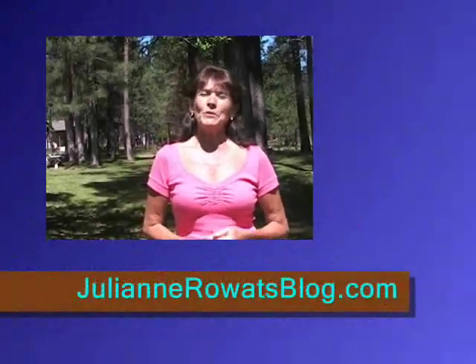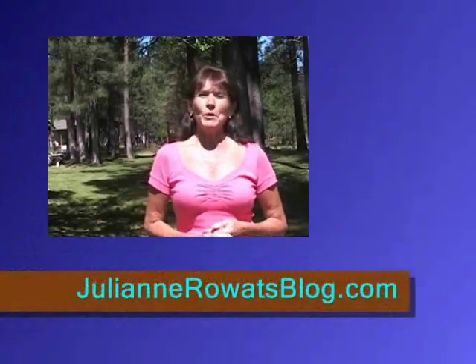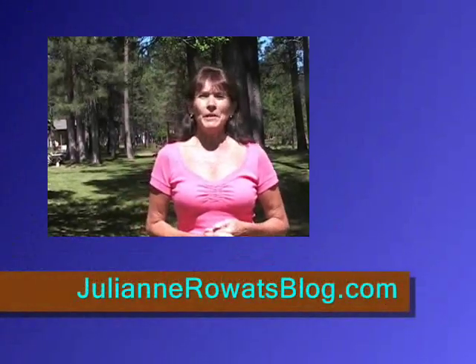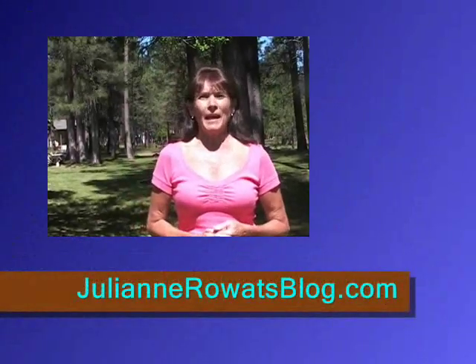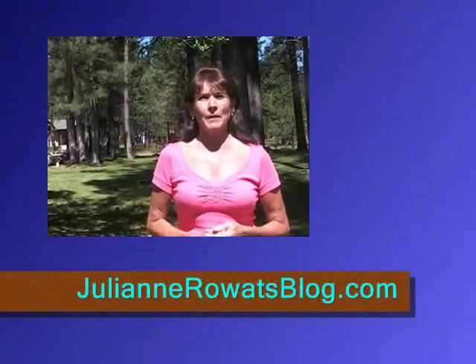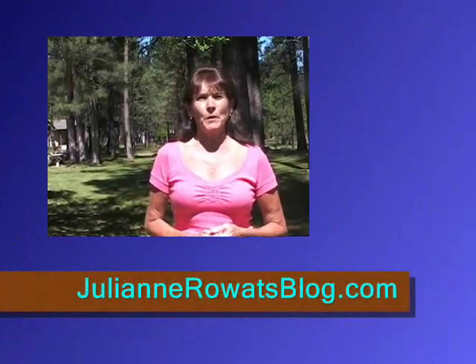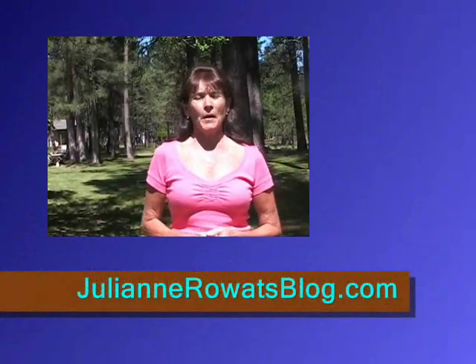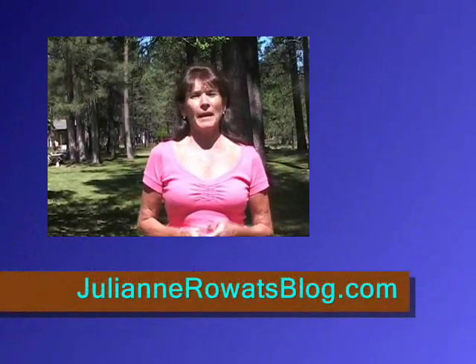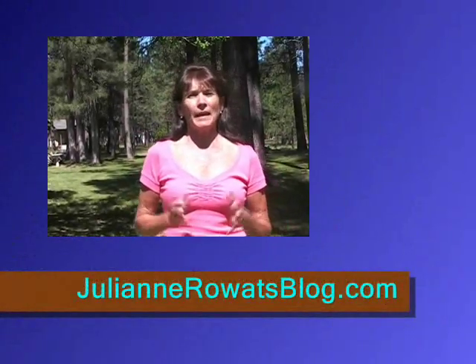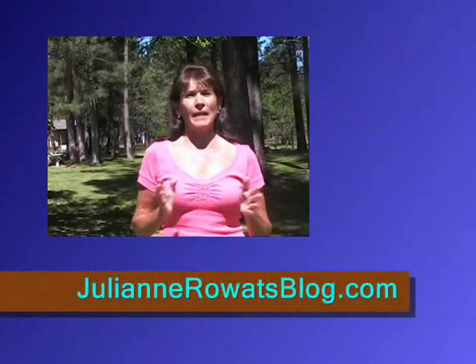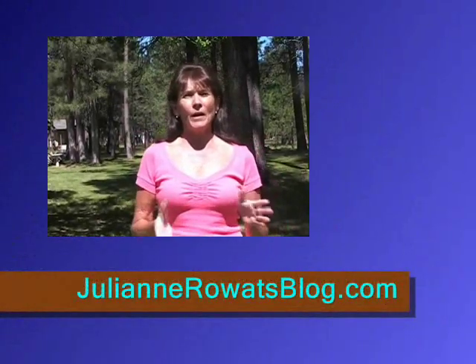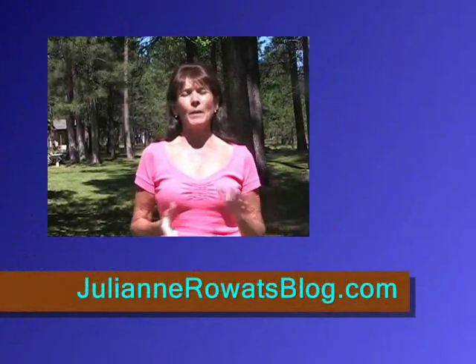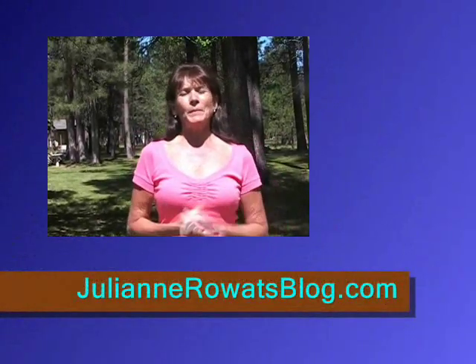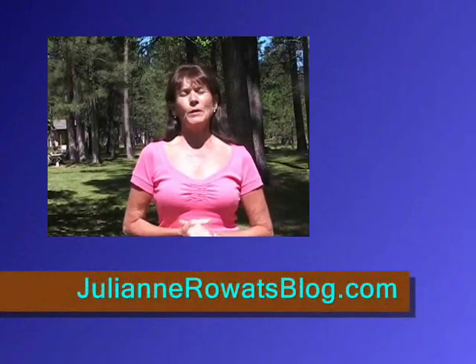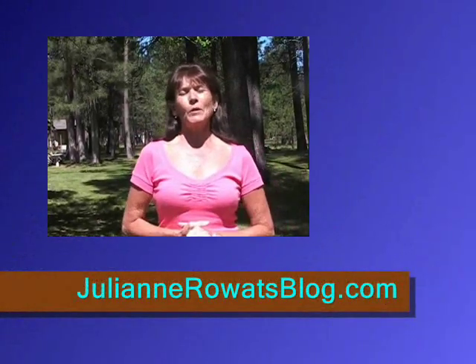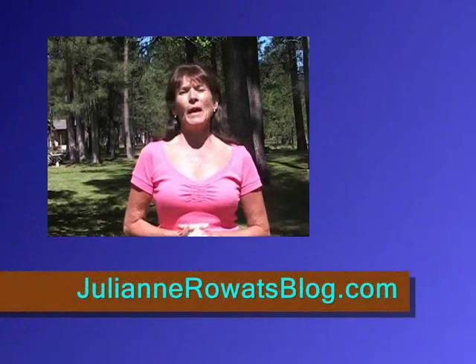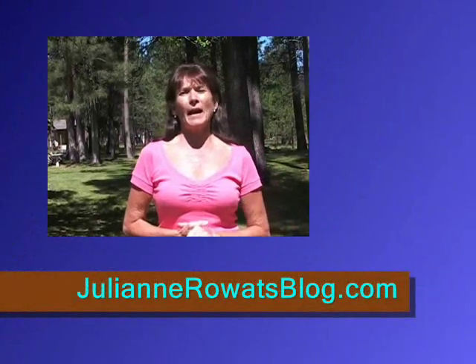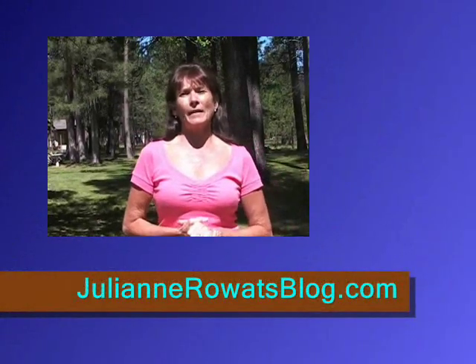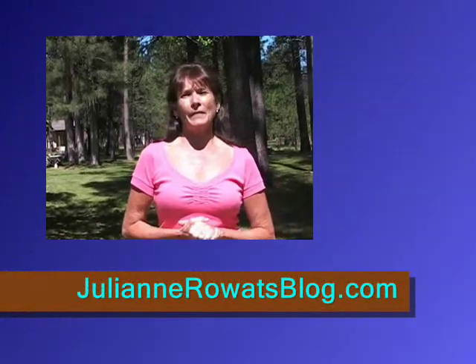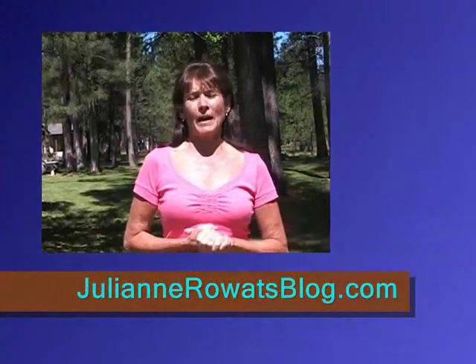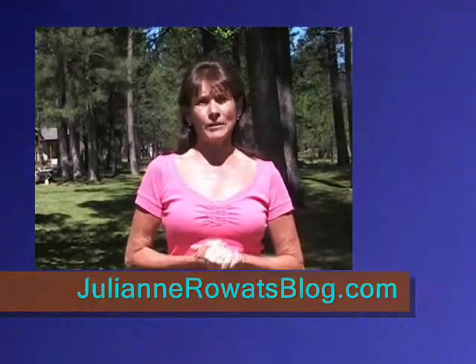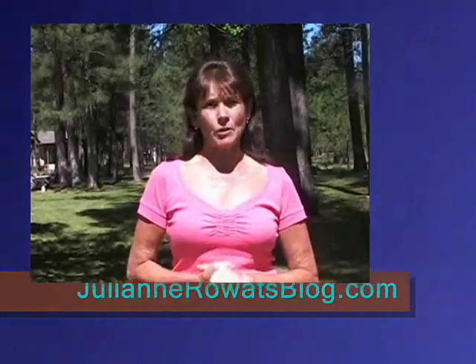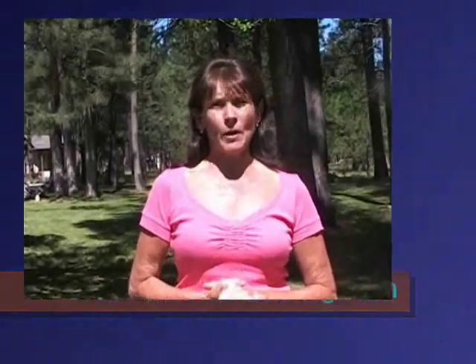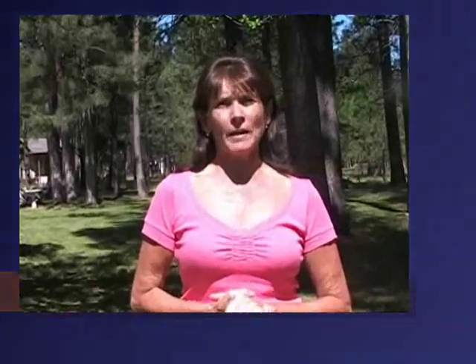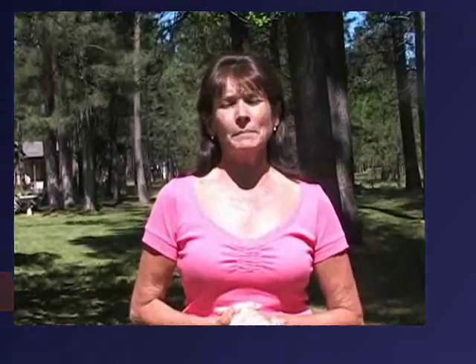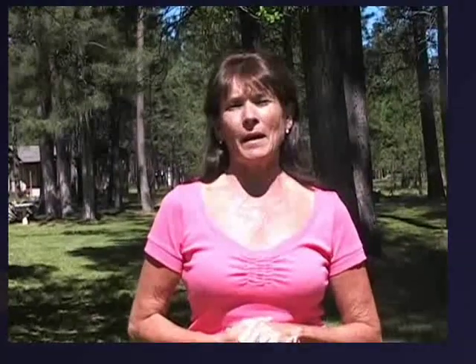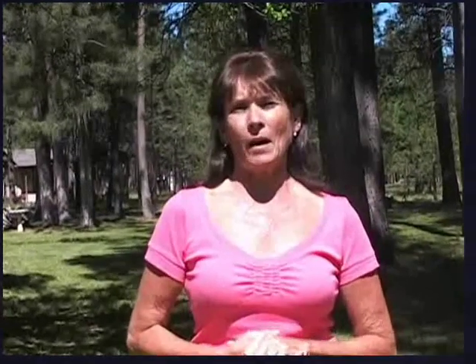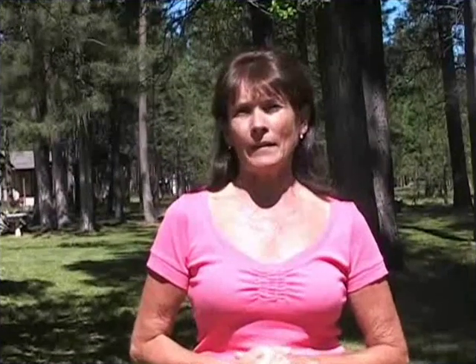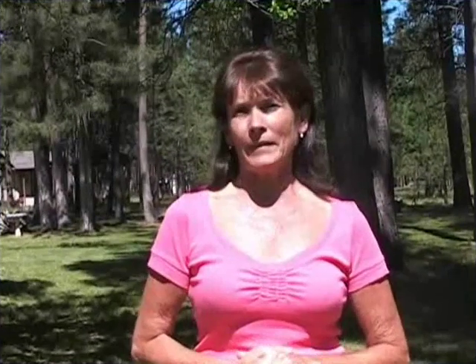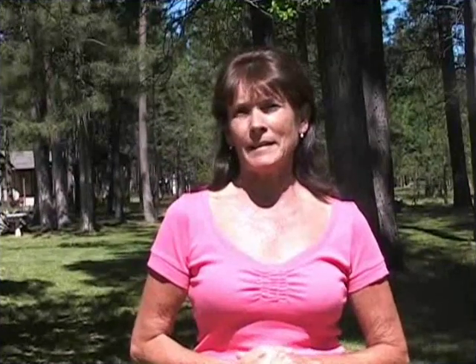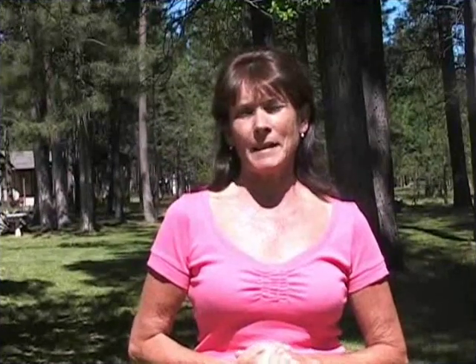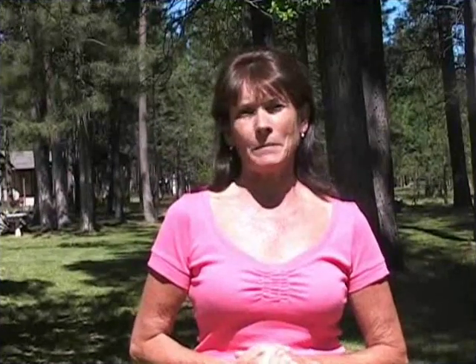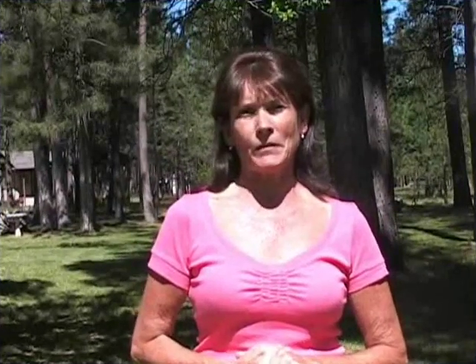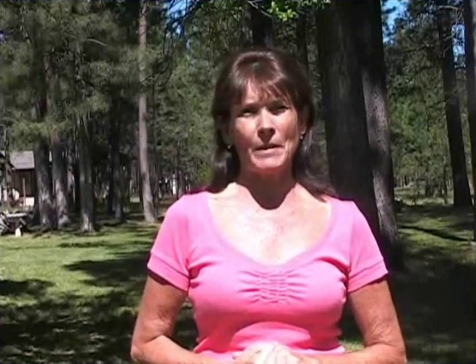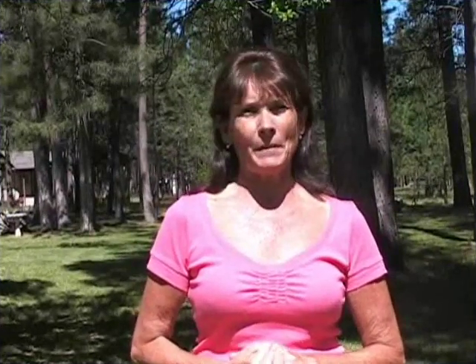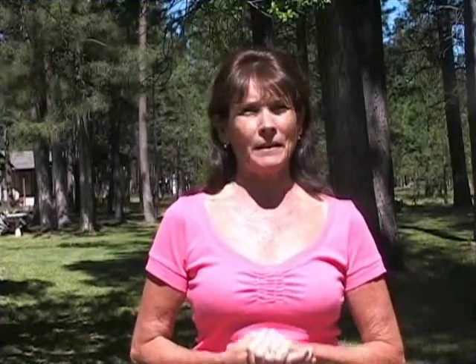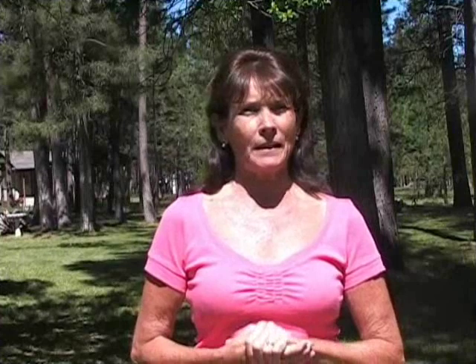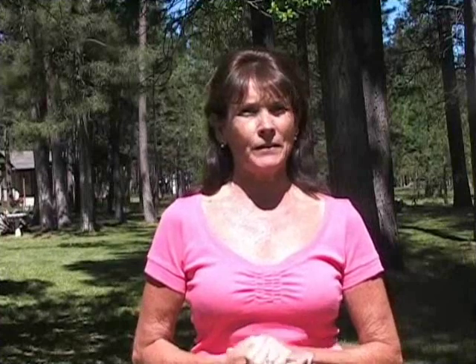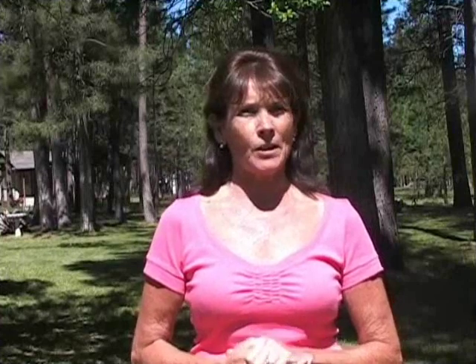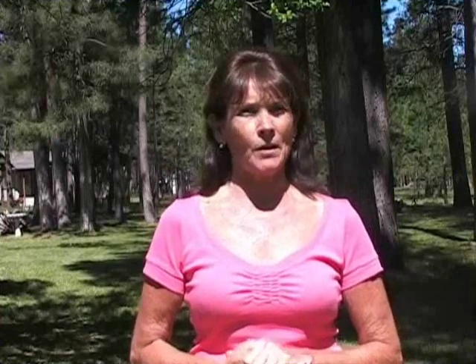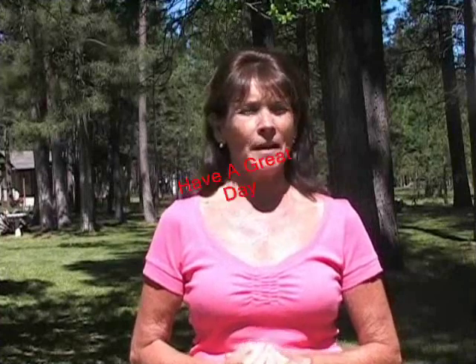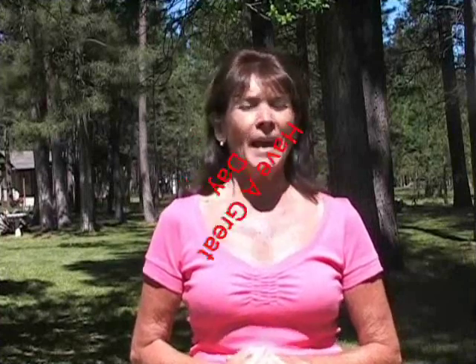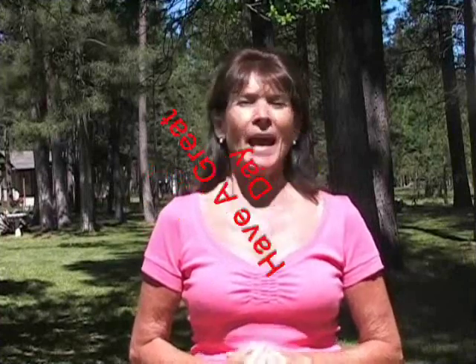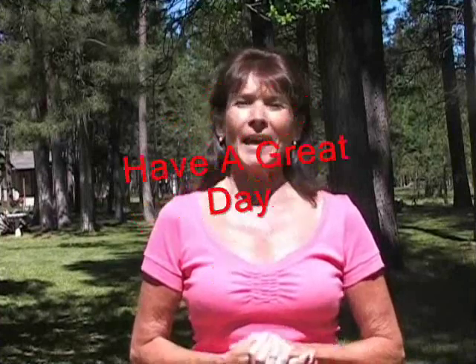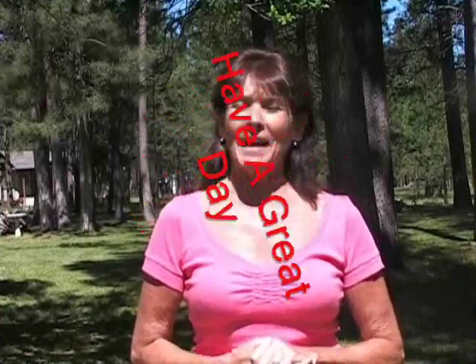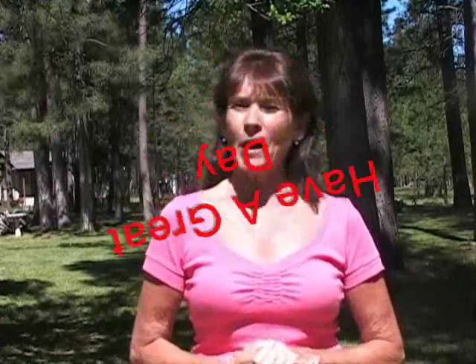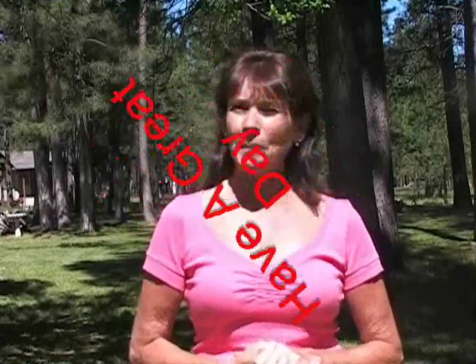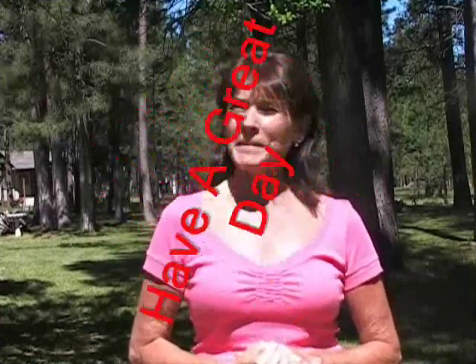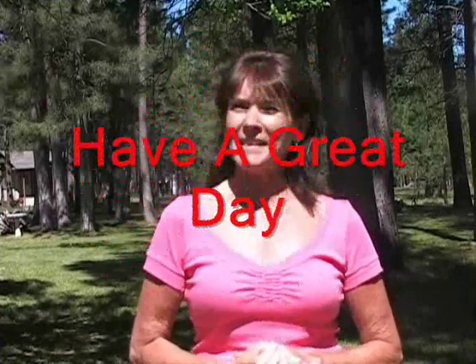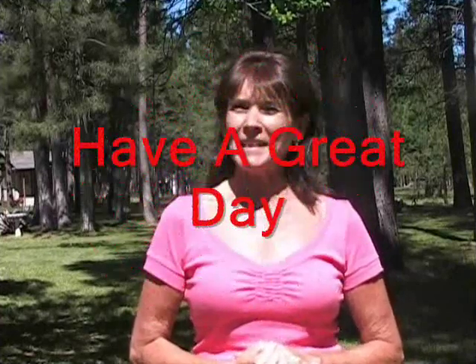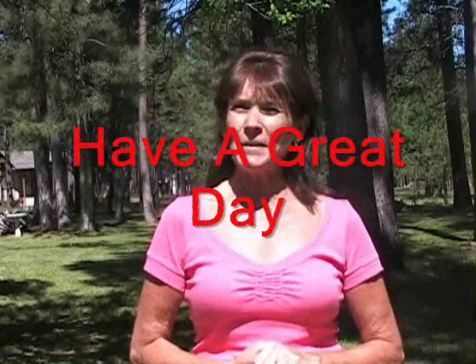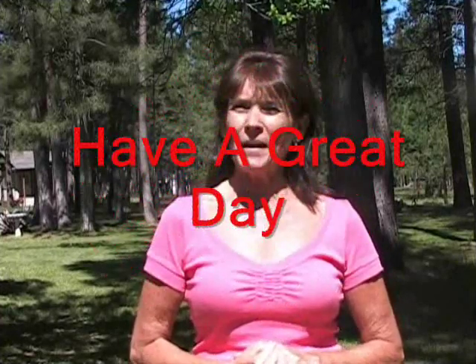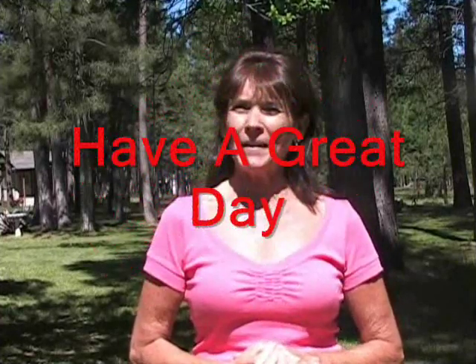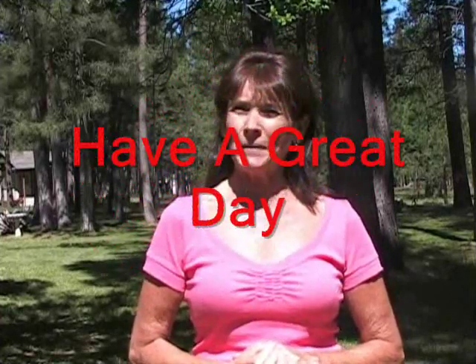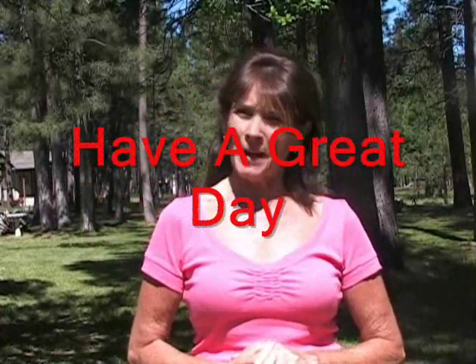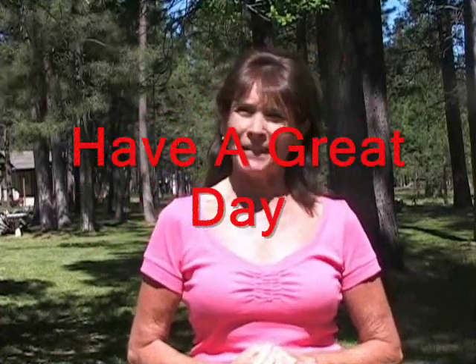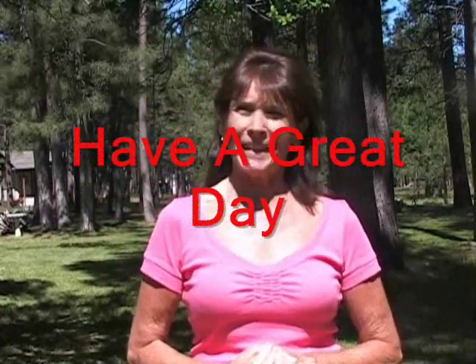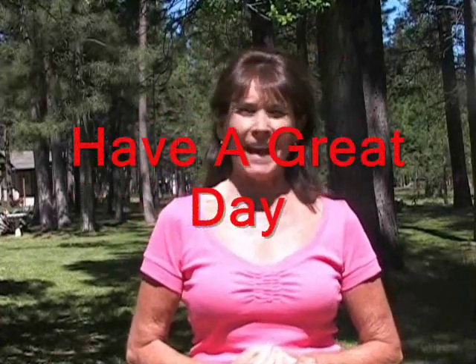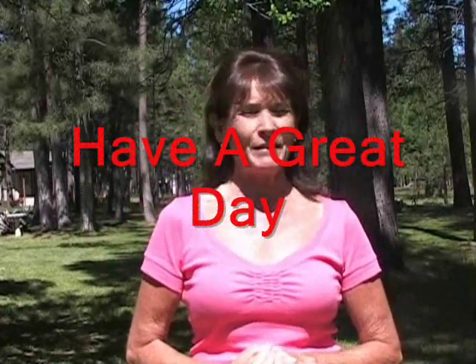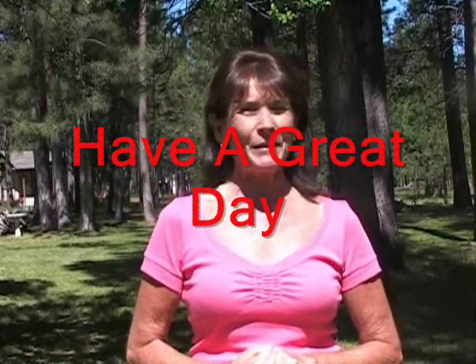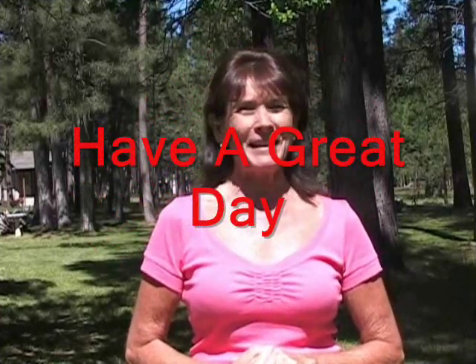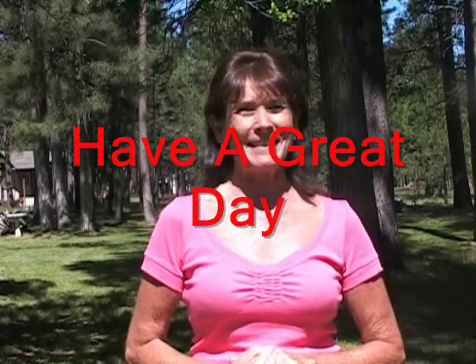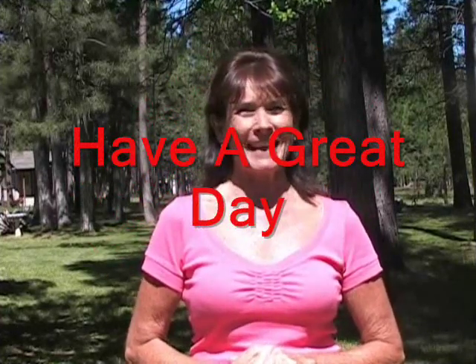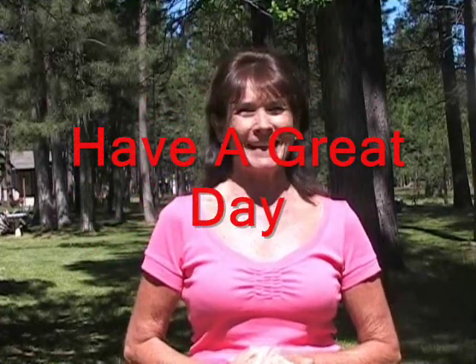I'm Julianne Rudd and I hope you have enjoyed my RV tips for the month of June. I hope to see you on the road — have a great day!